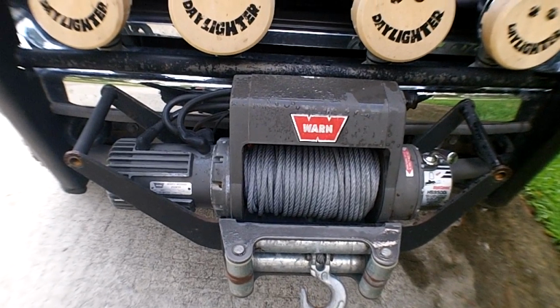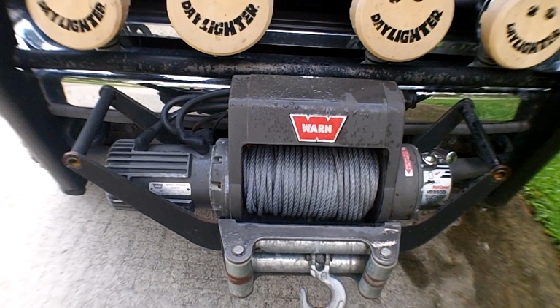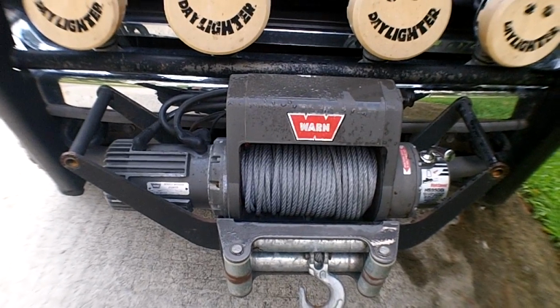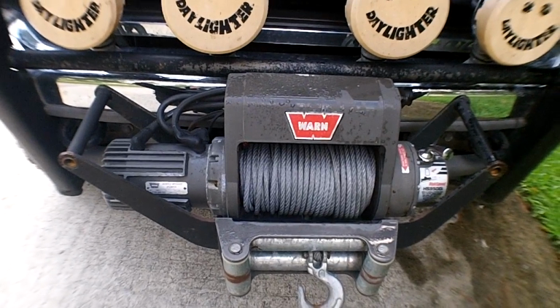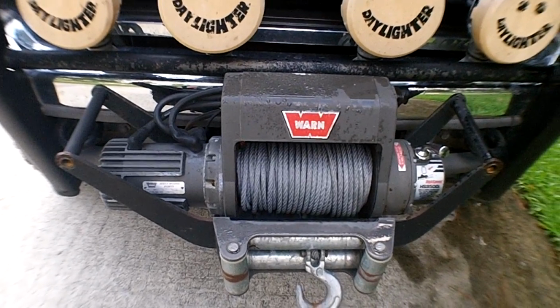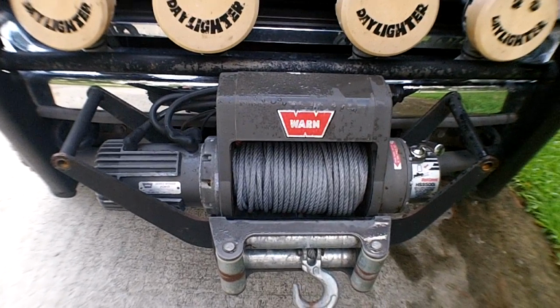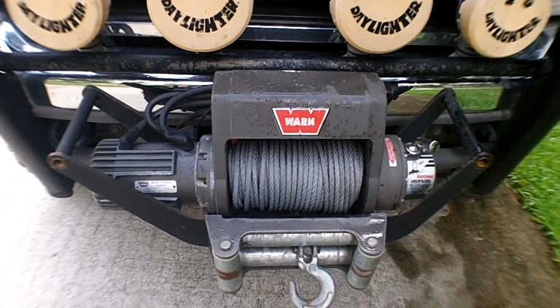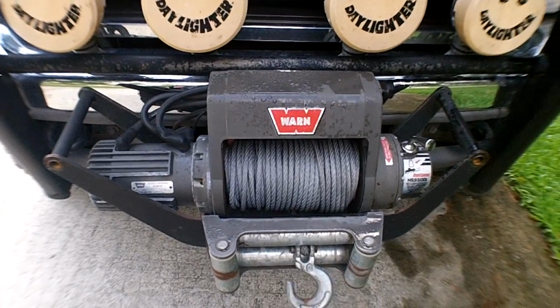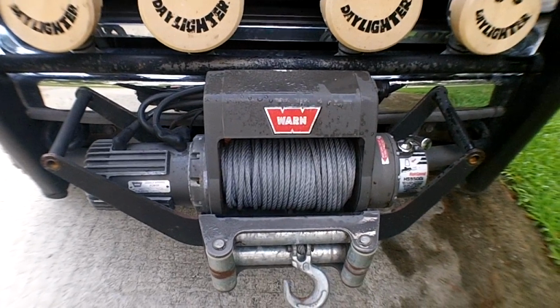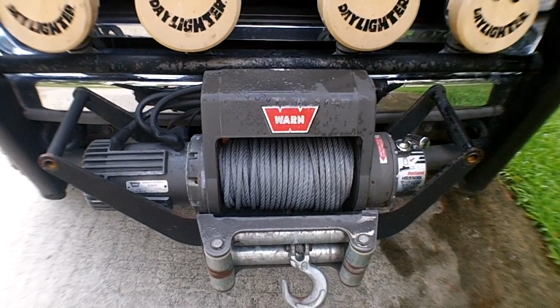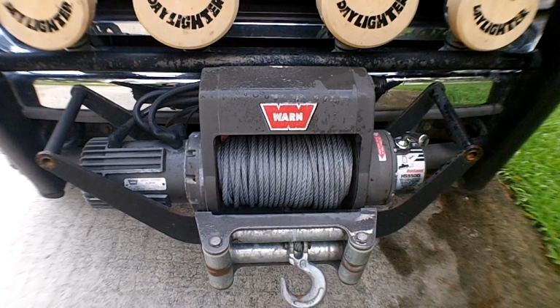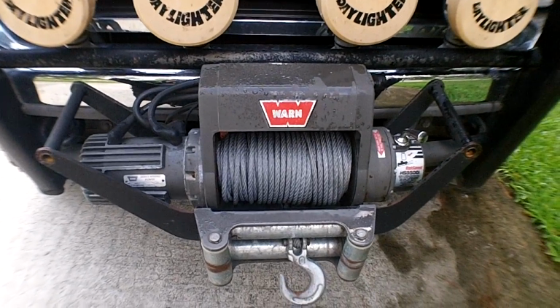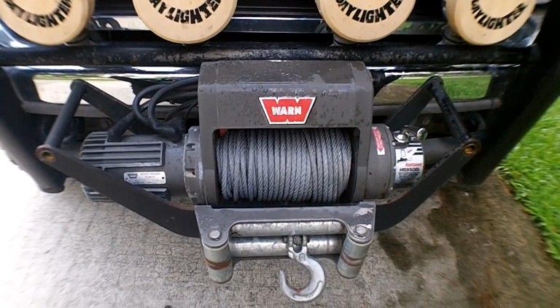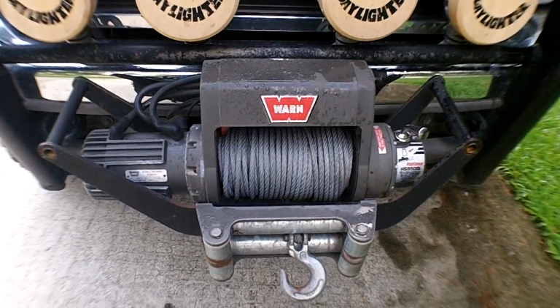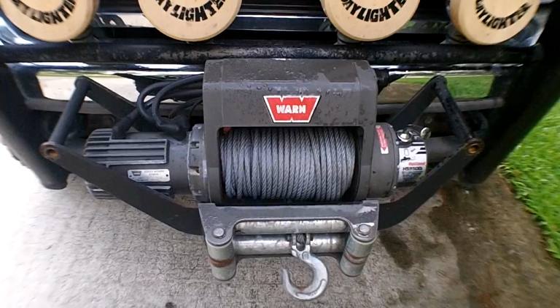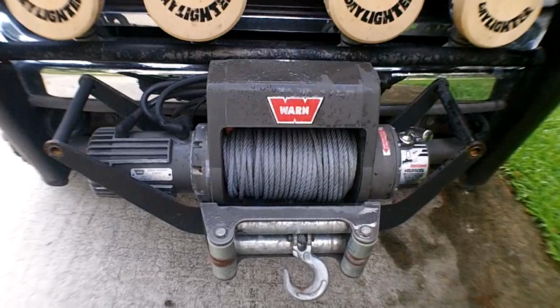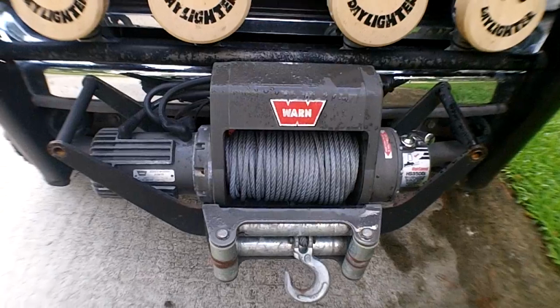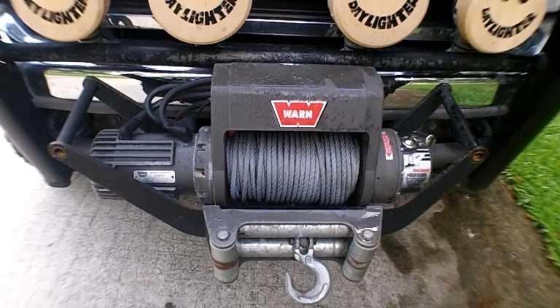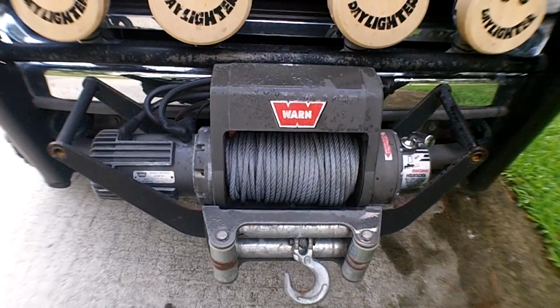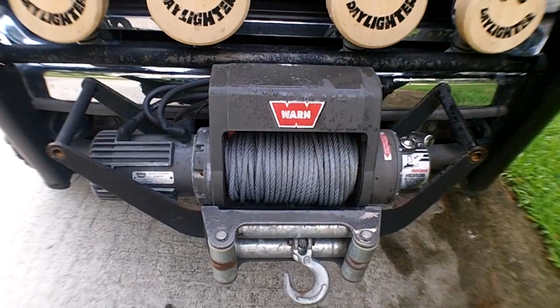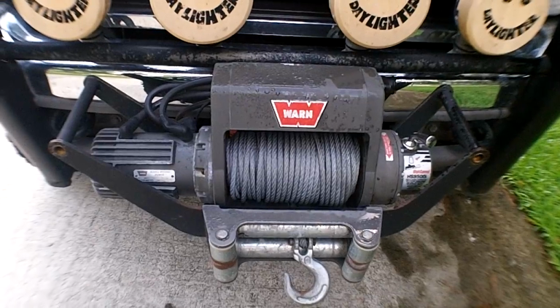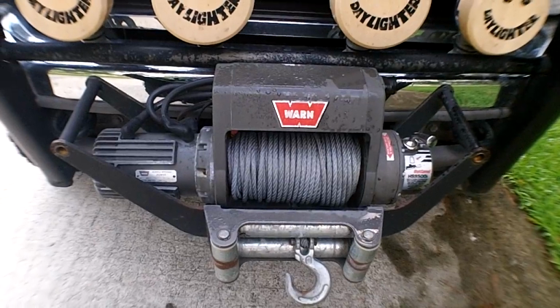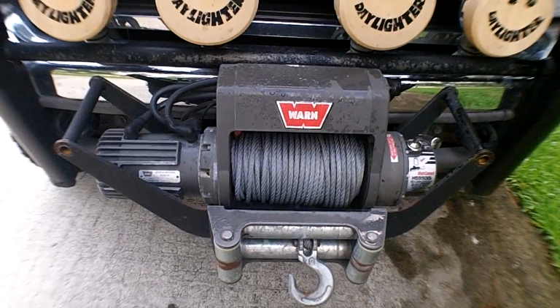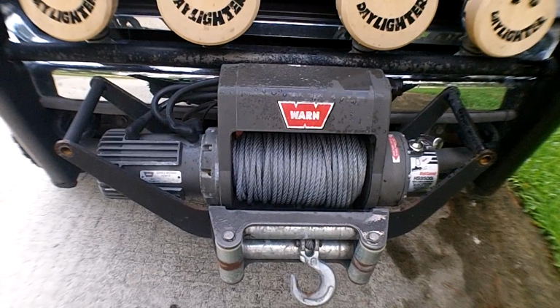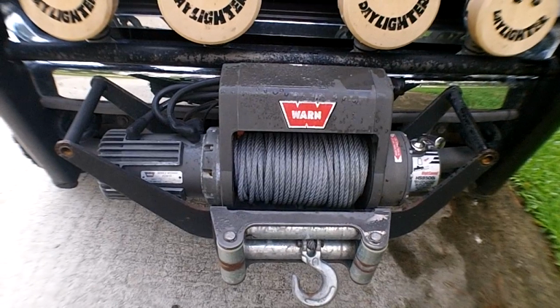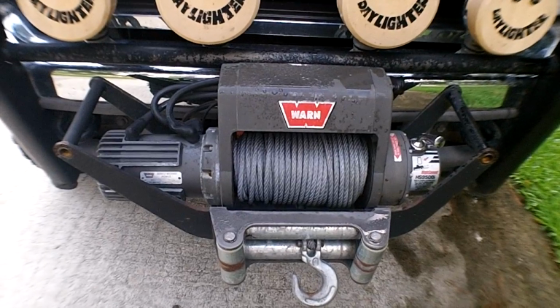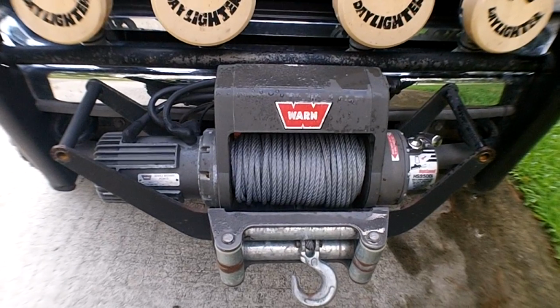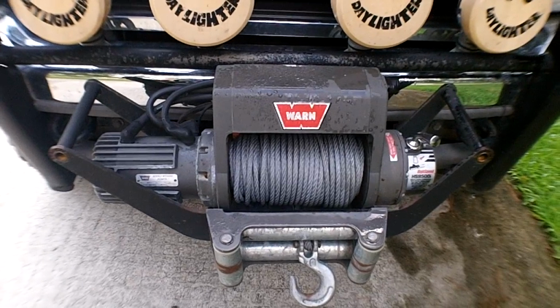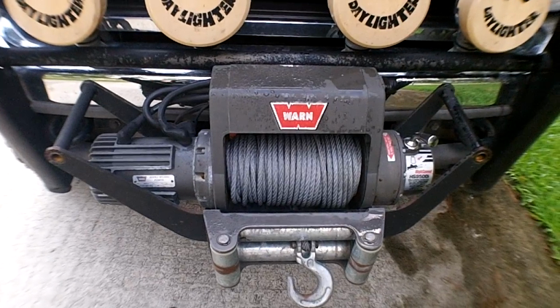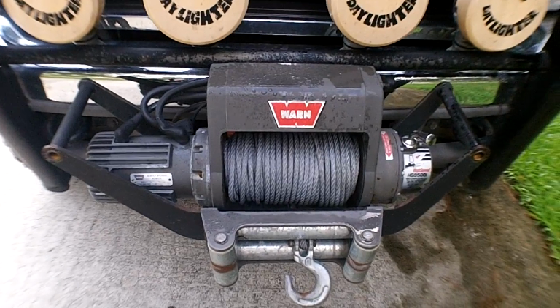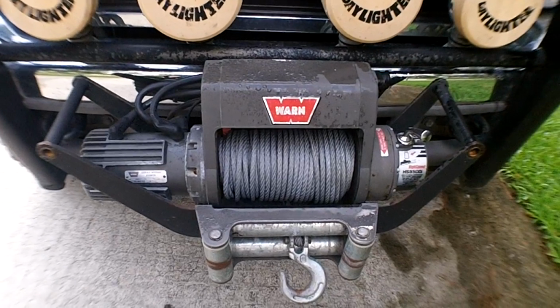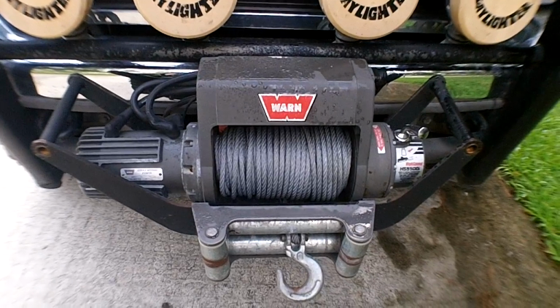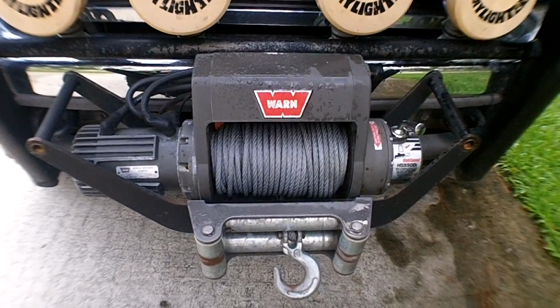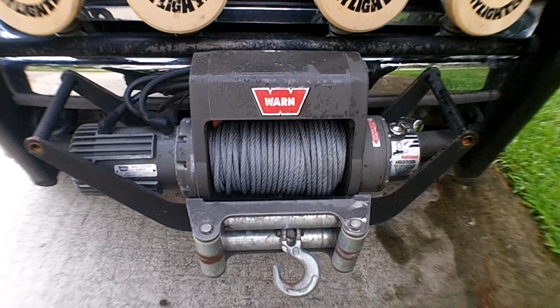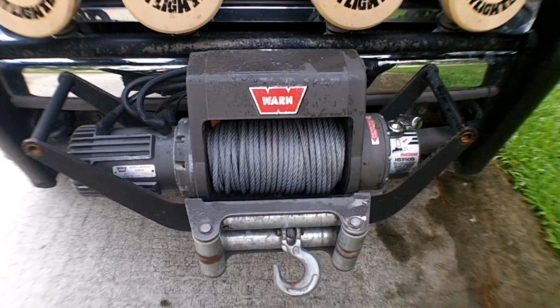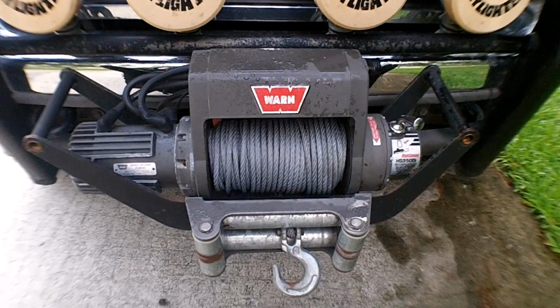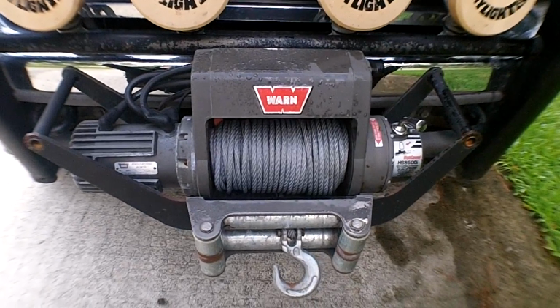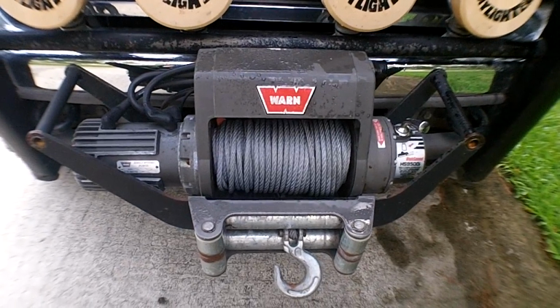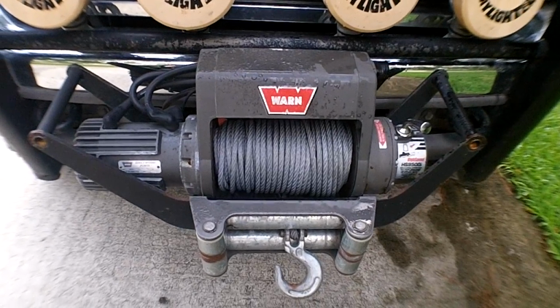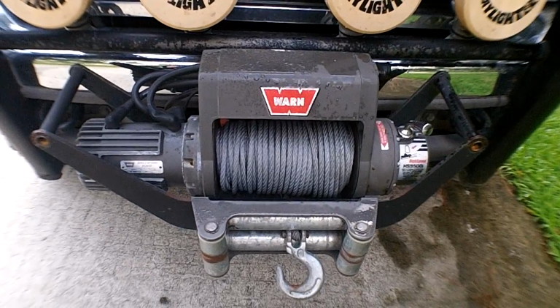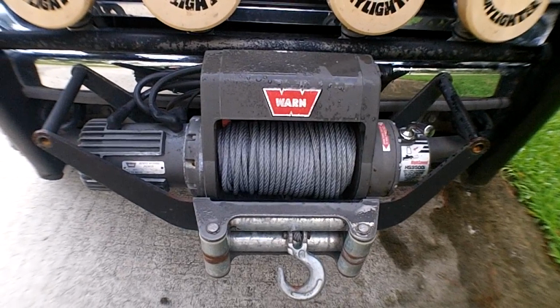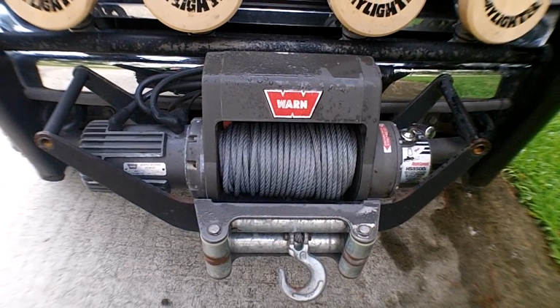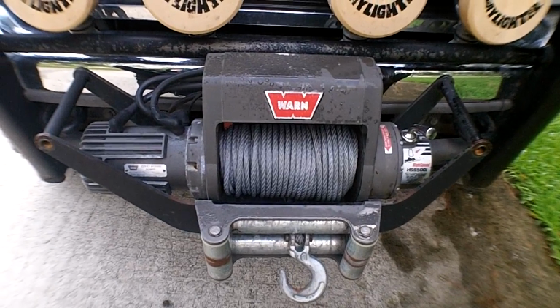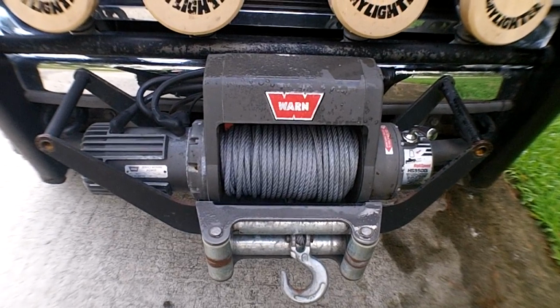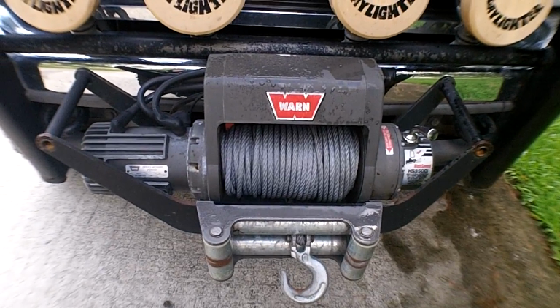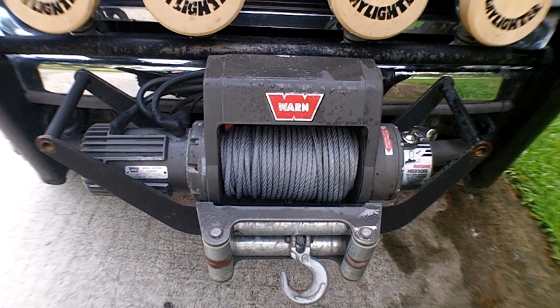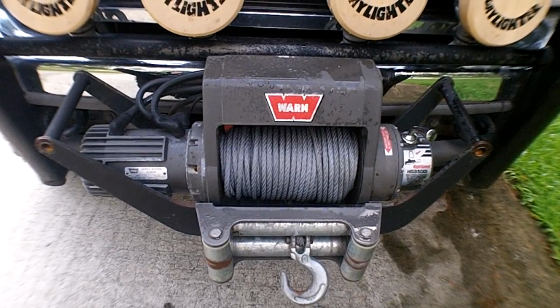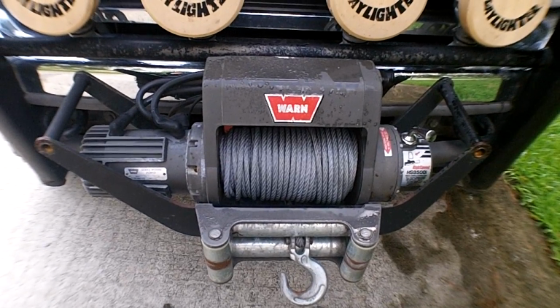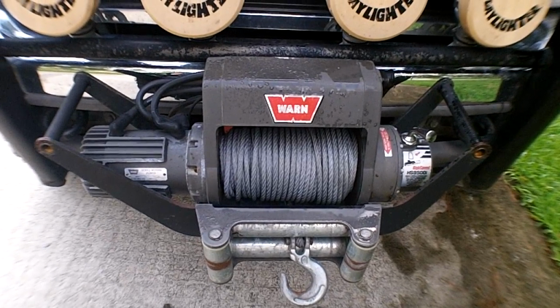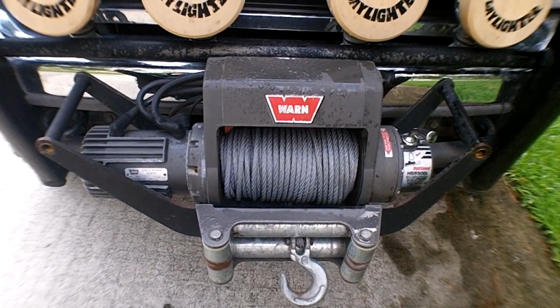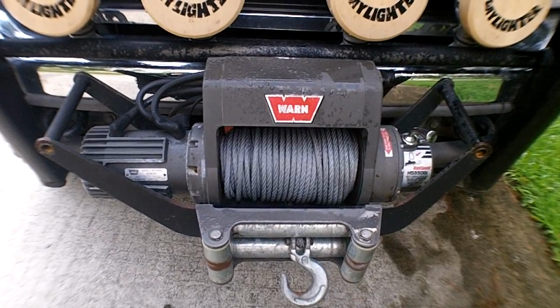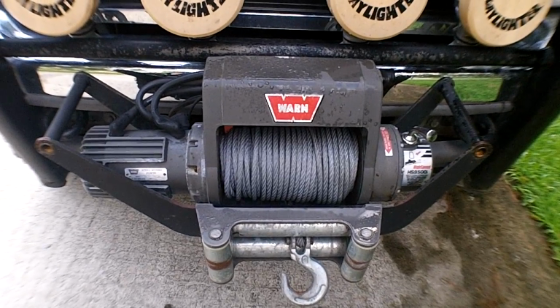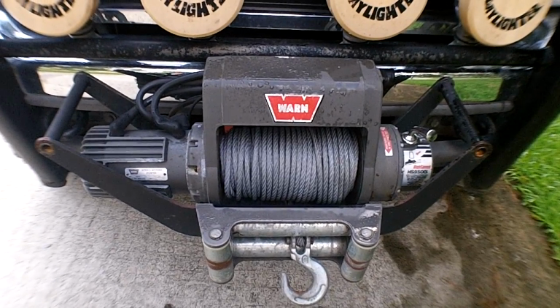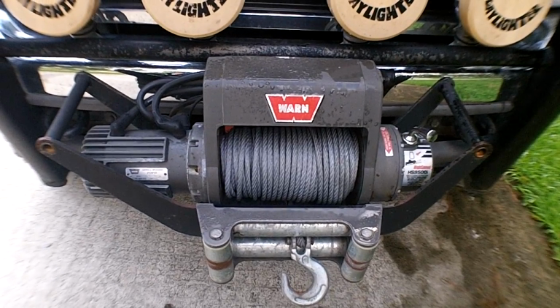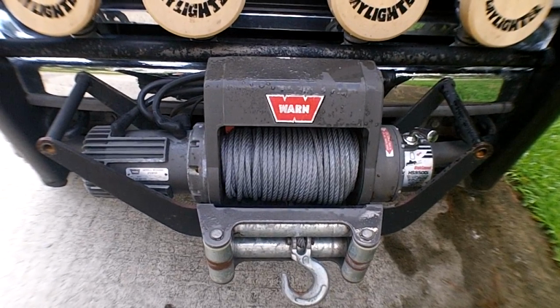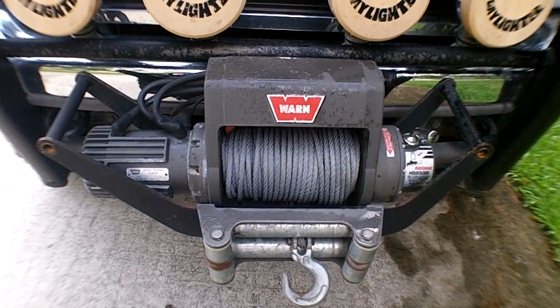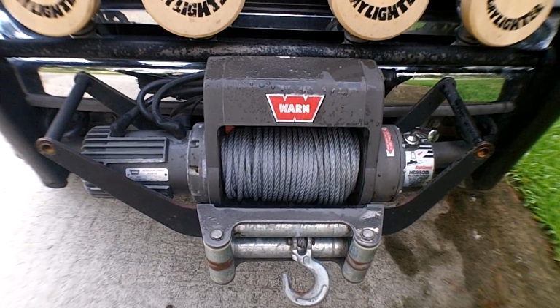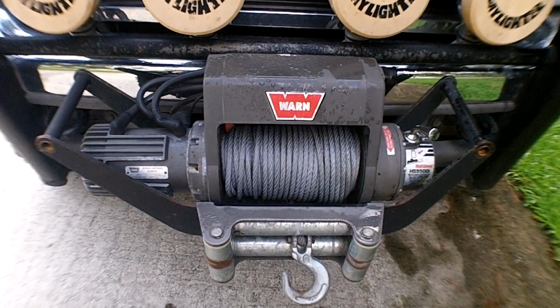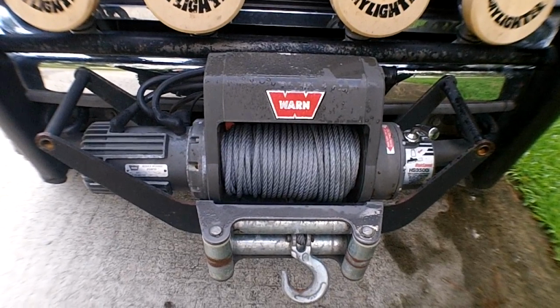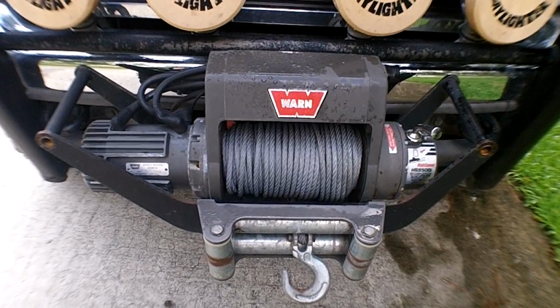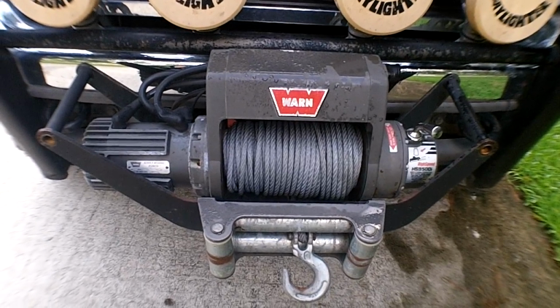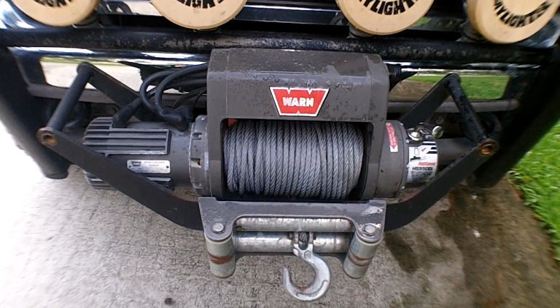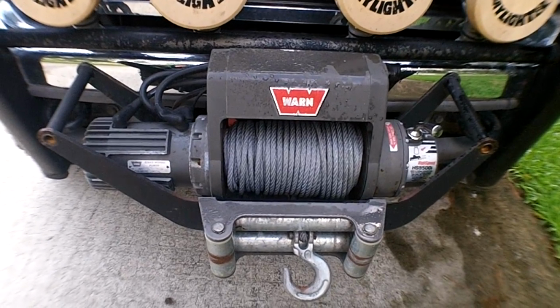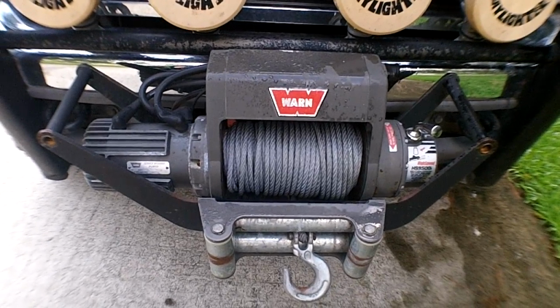So if you're looking for a winch with a little flexibility, this might be a good option for you. Let me know what you think, and if you want to see anything else just let me know. Have a good one.